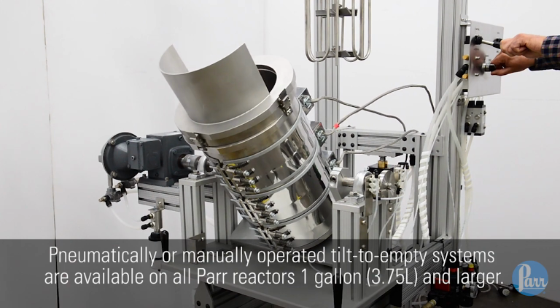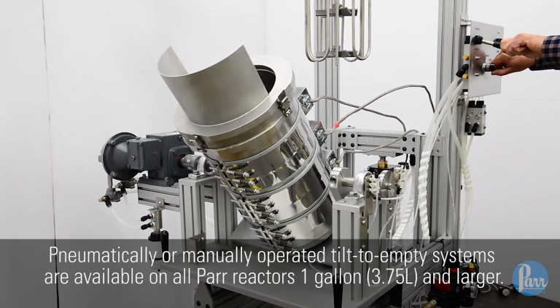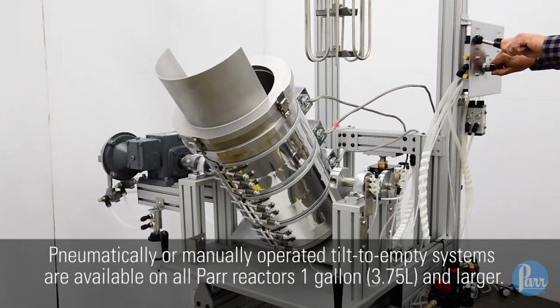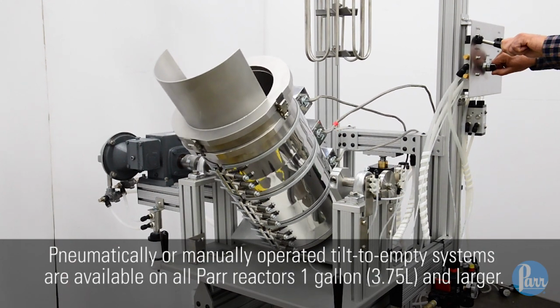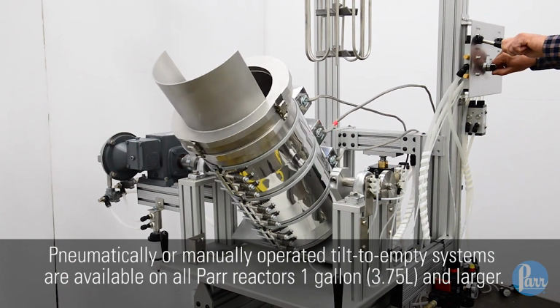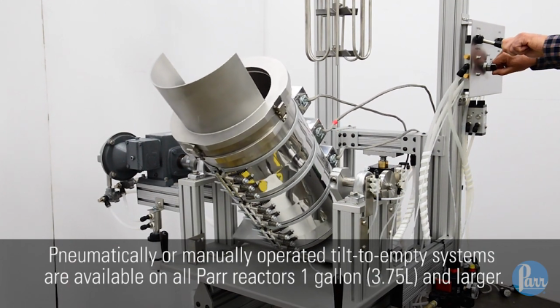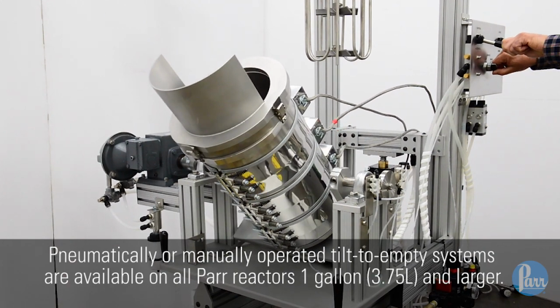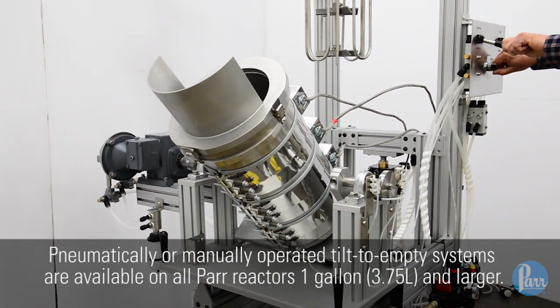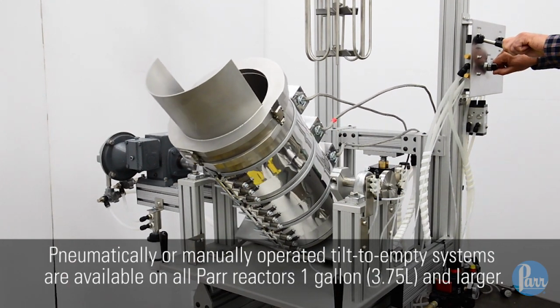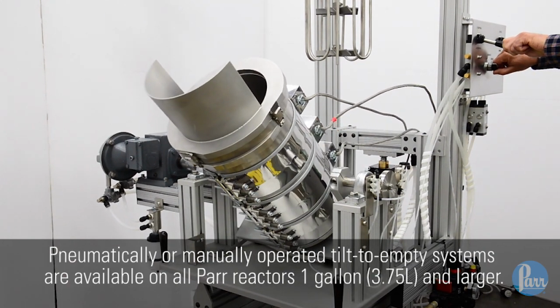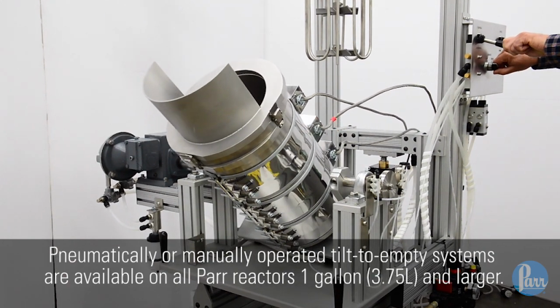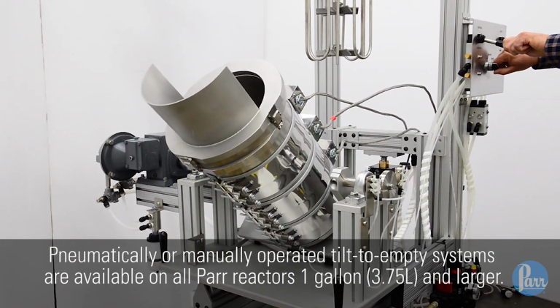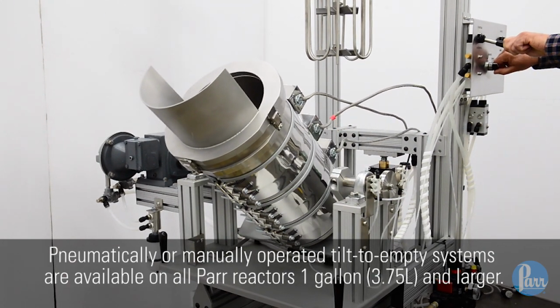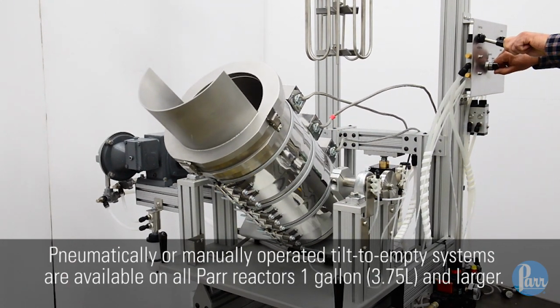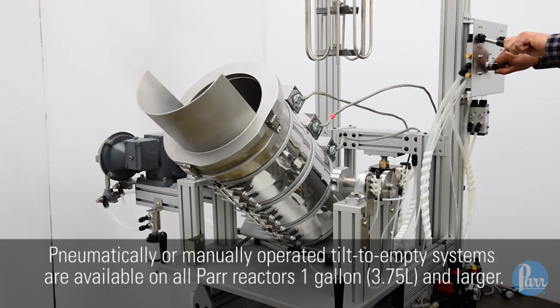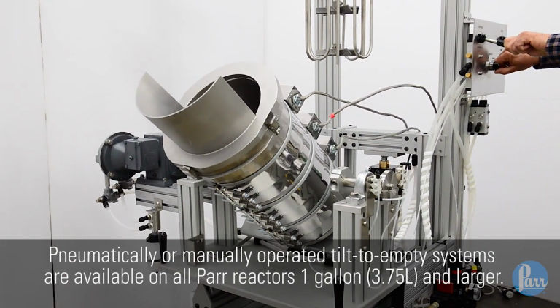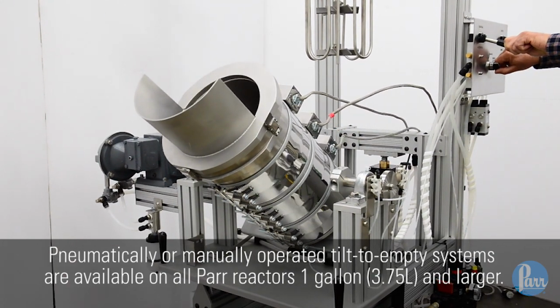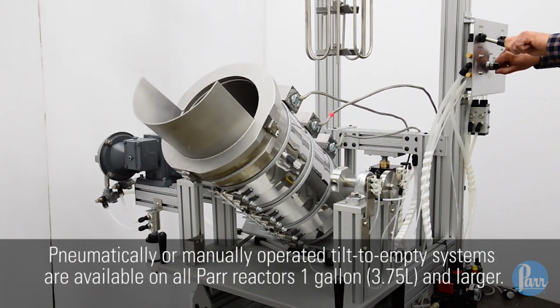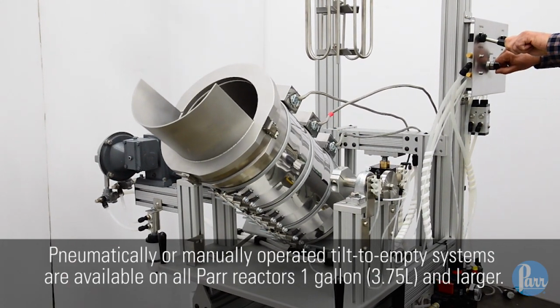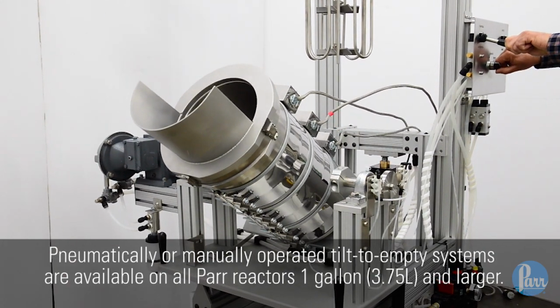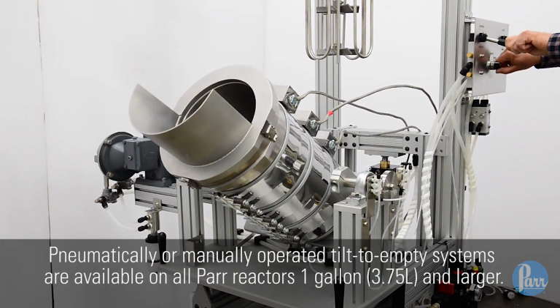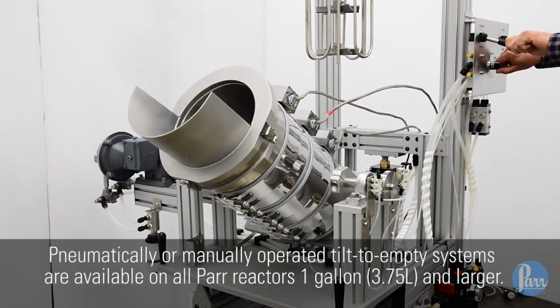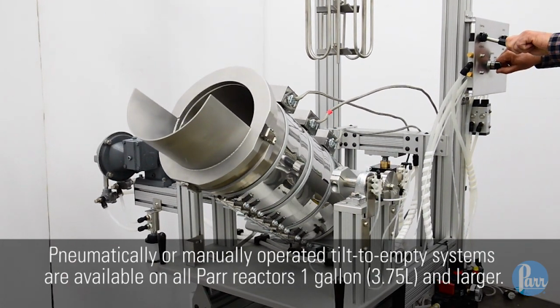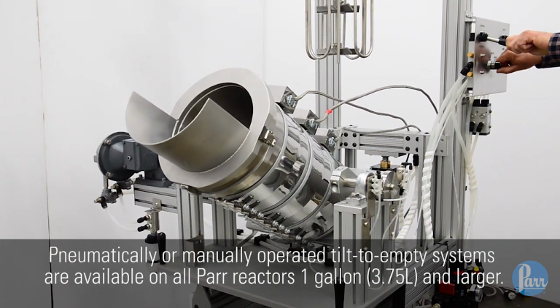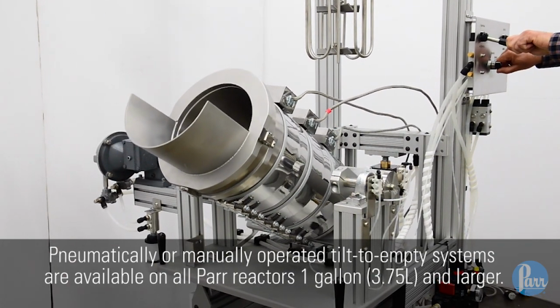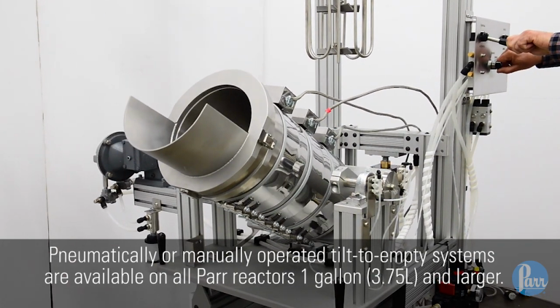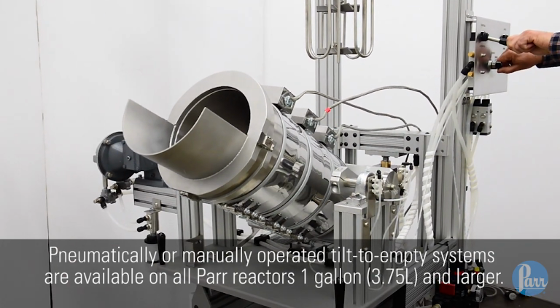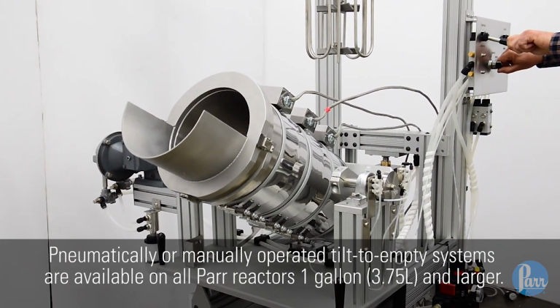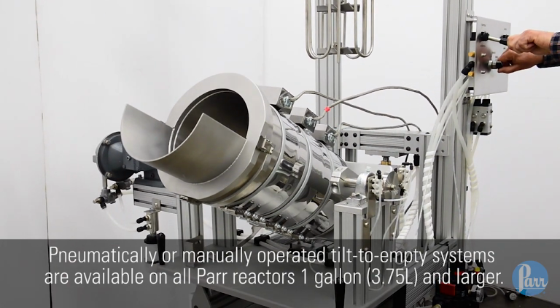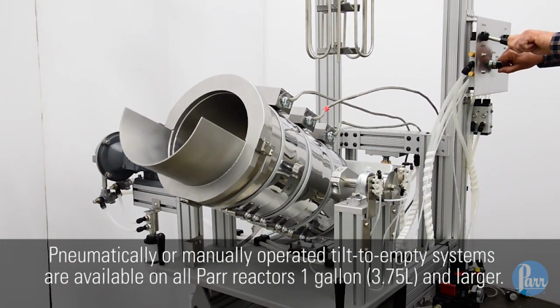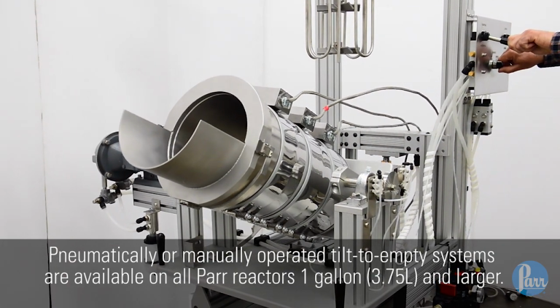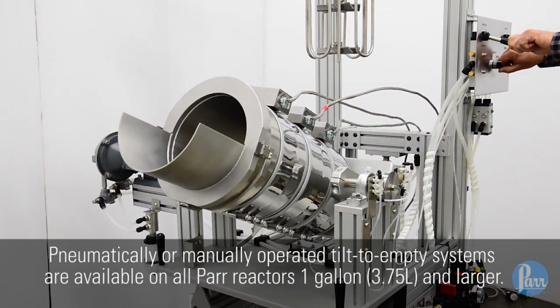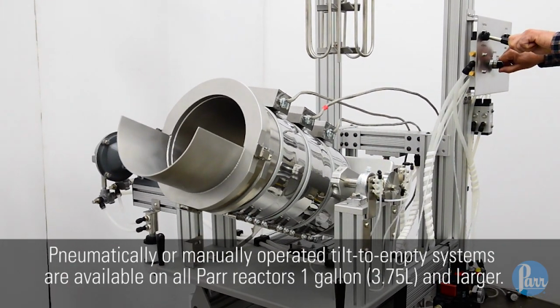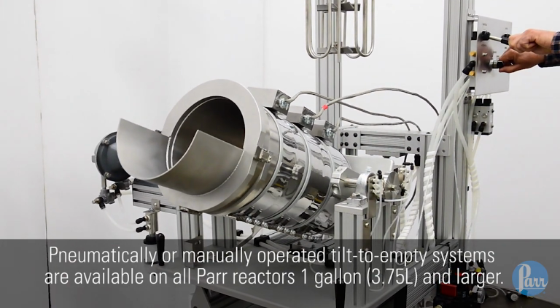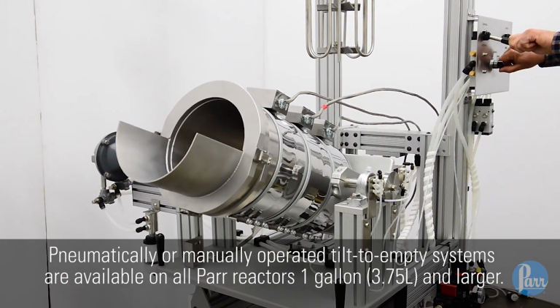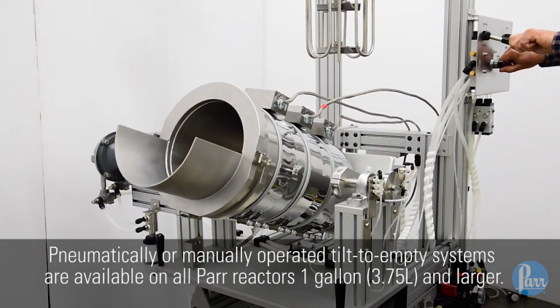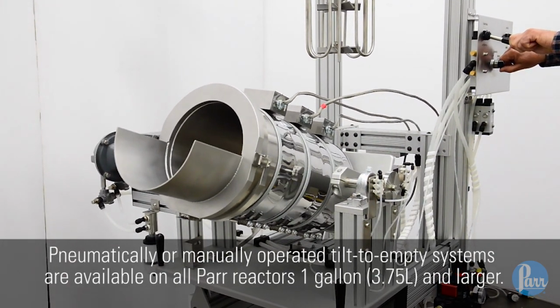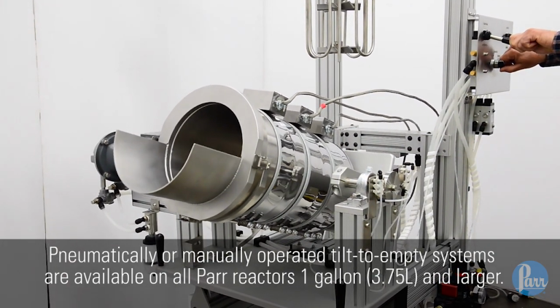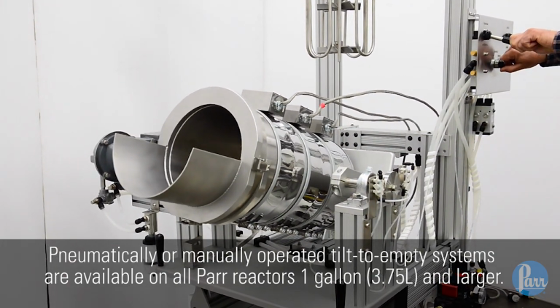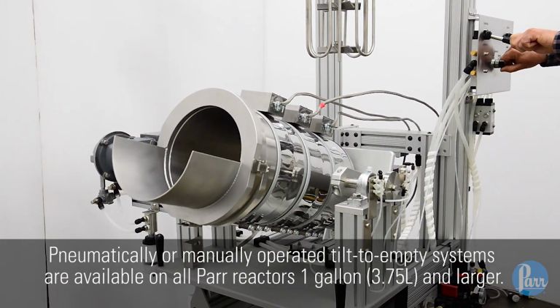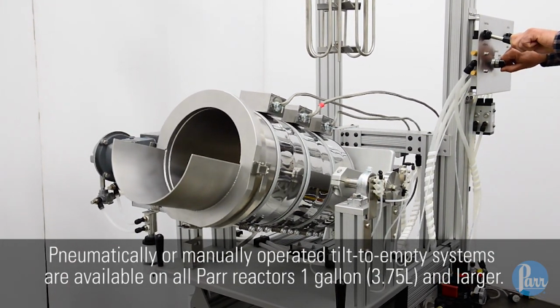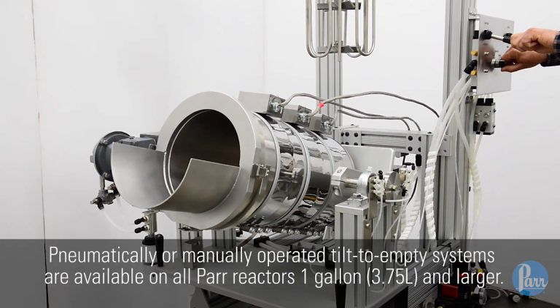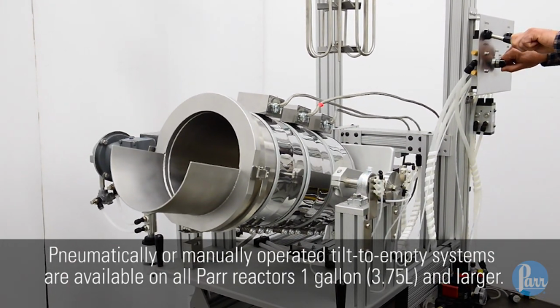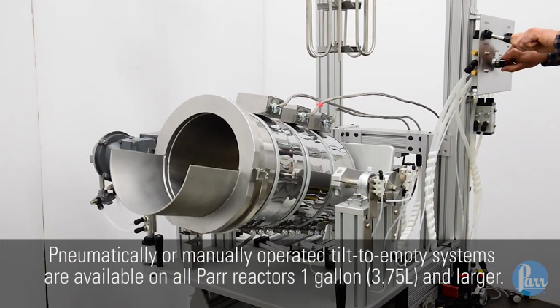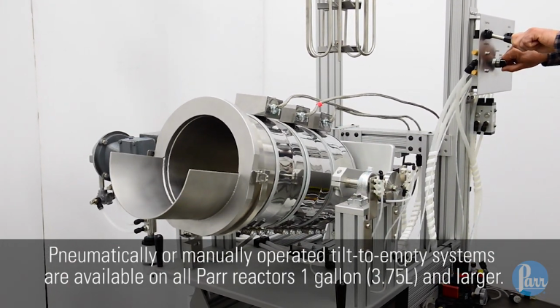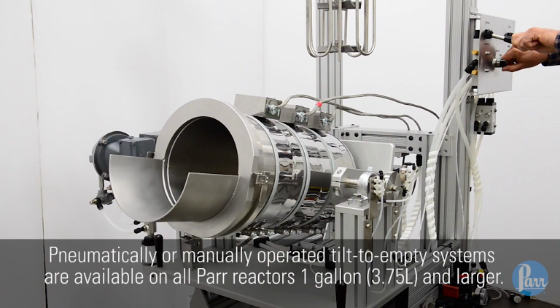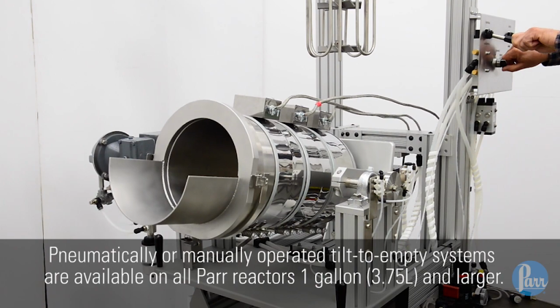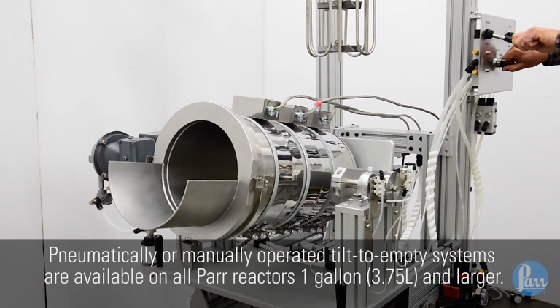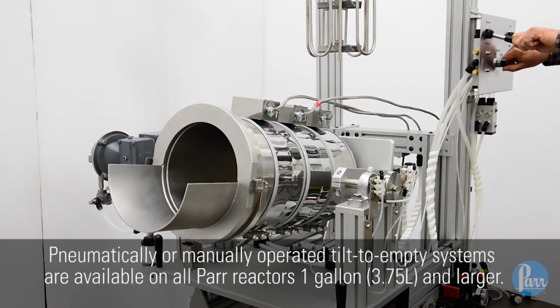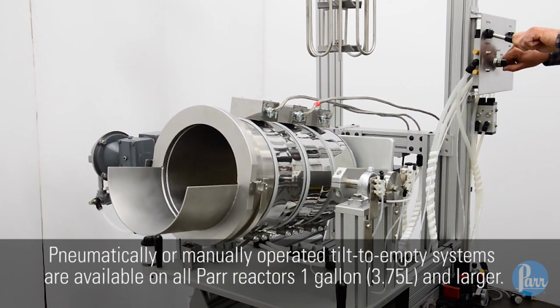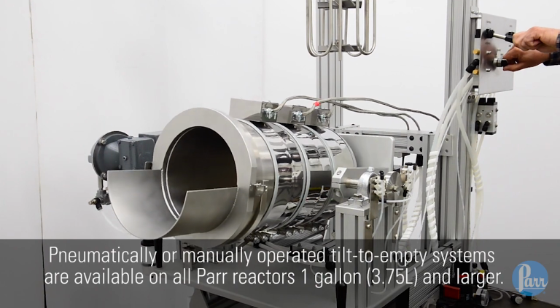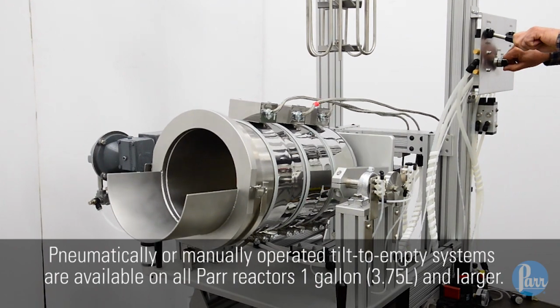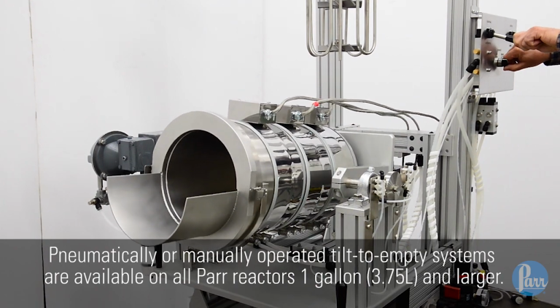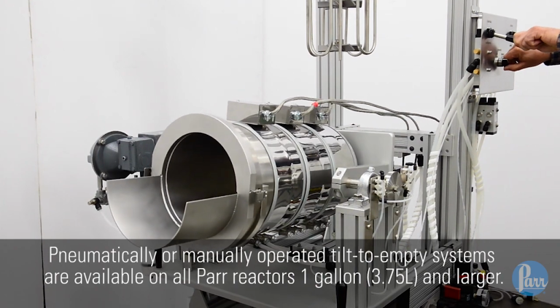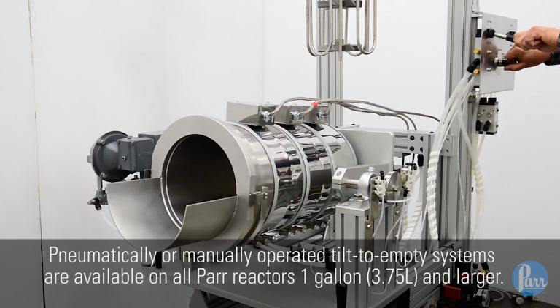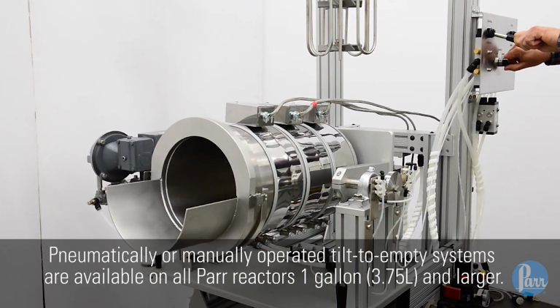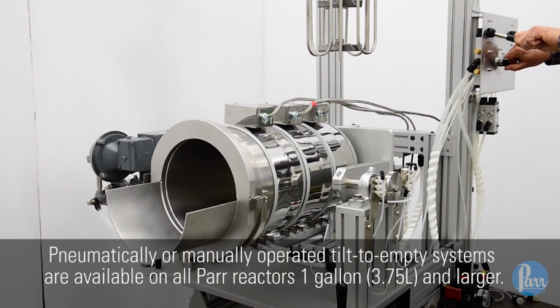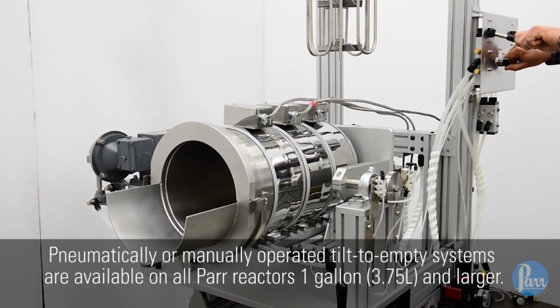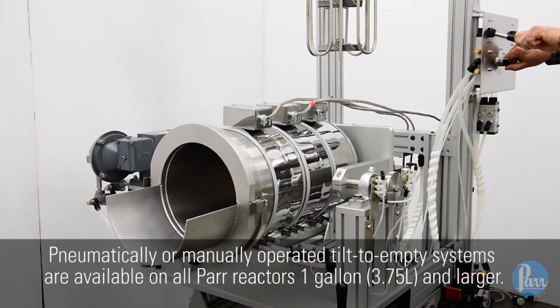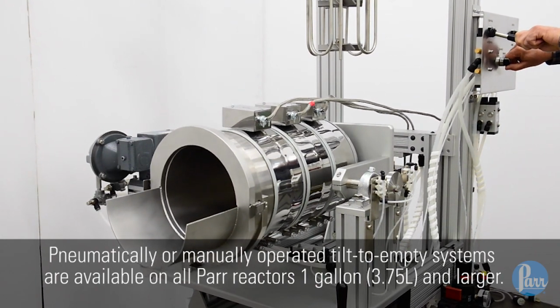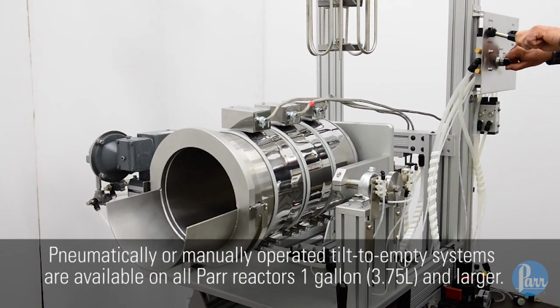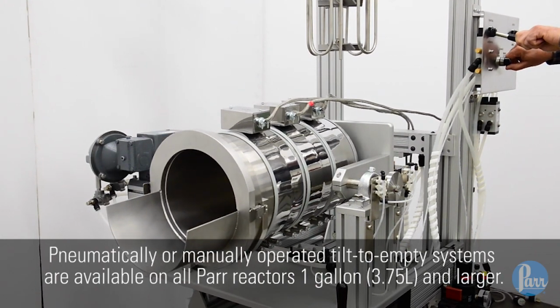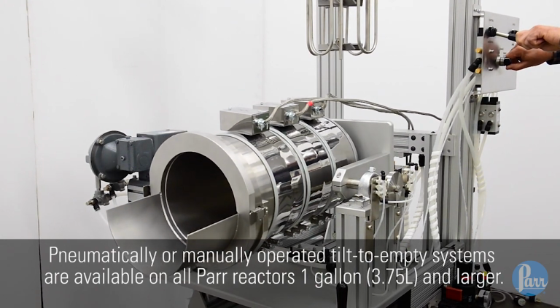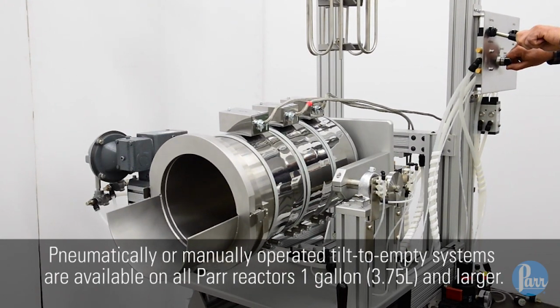Pneumatically or manually operated tilt-to-empty systems are available on all Parr reactors one gallon and larger.